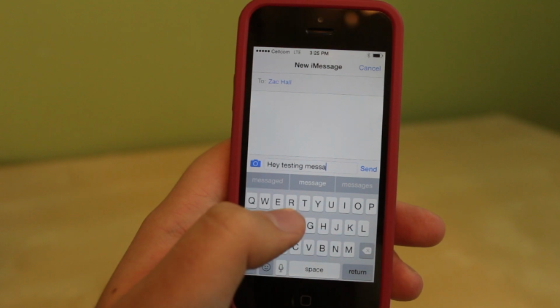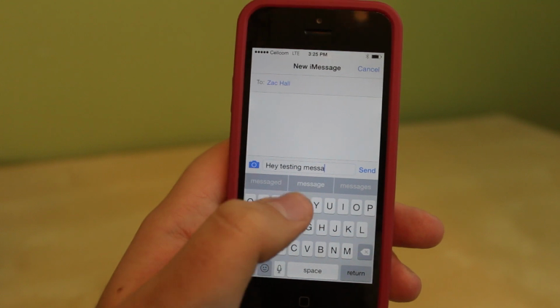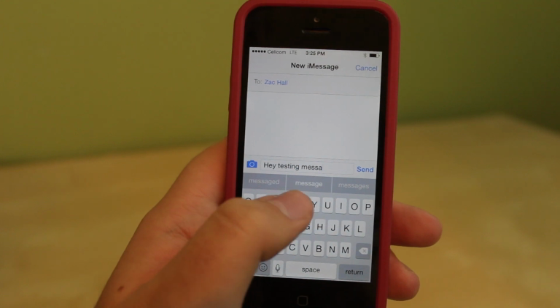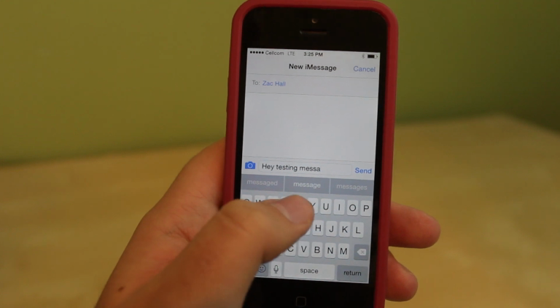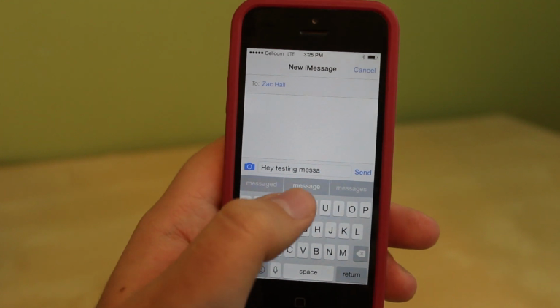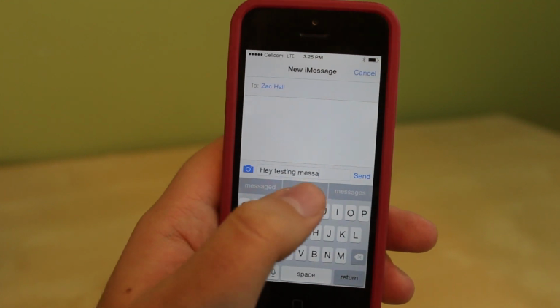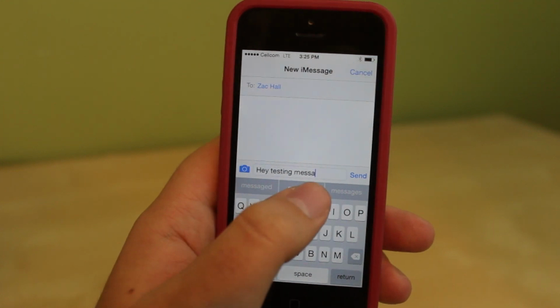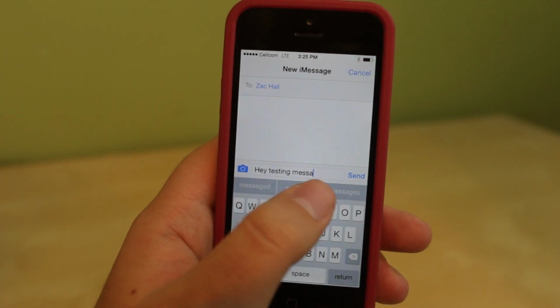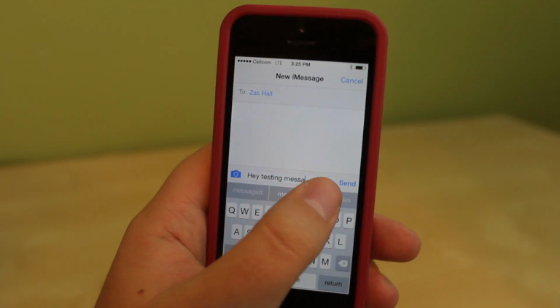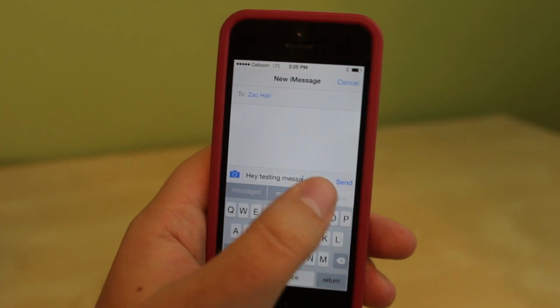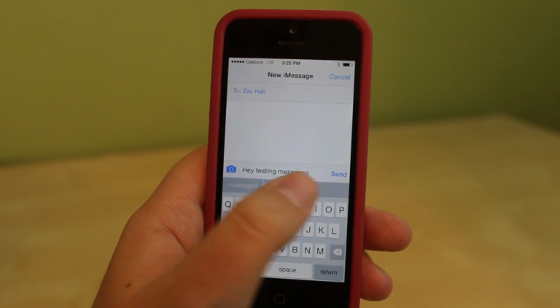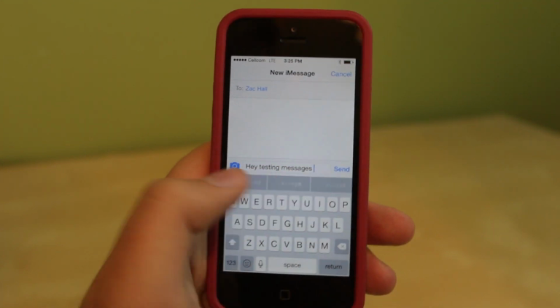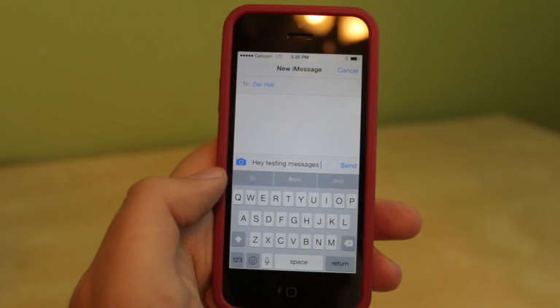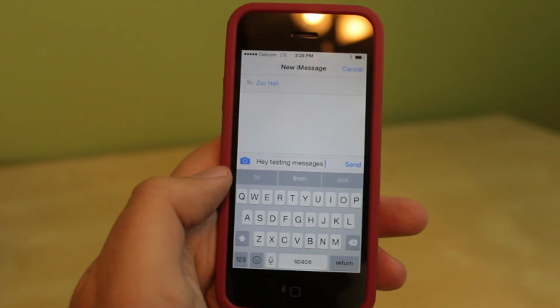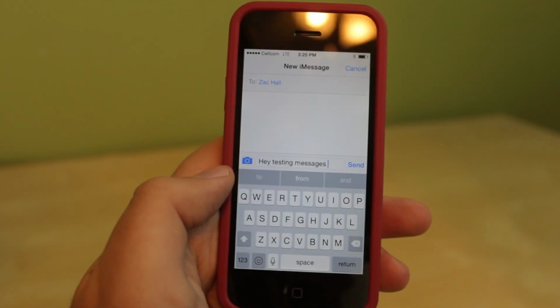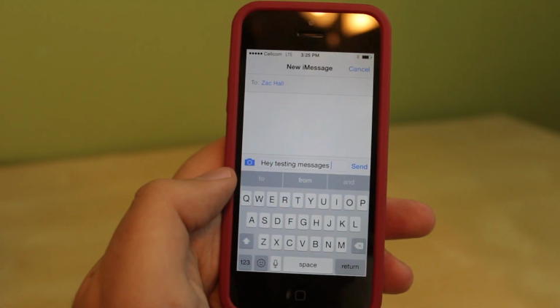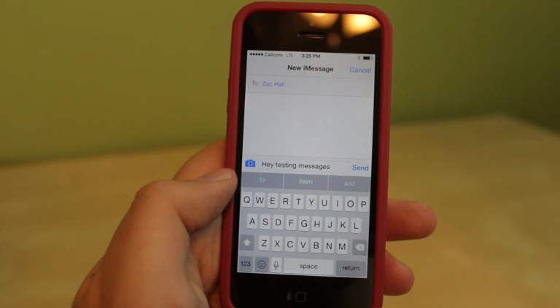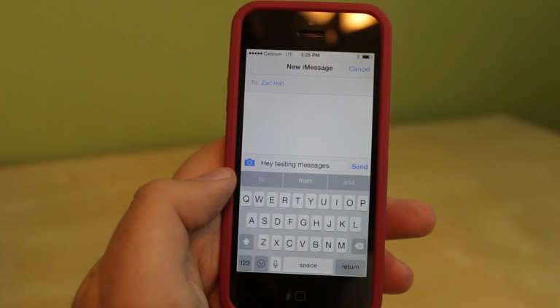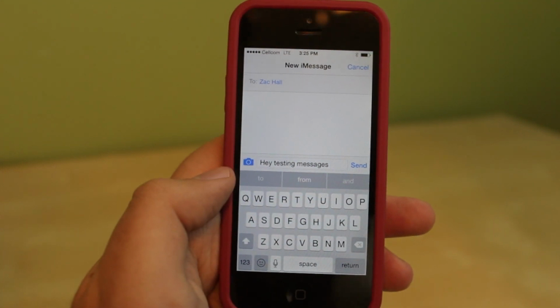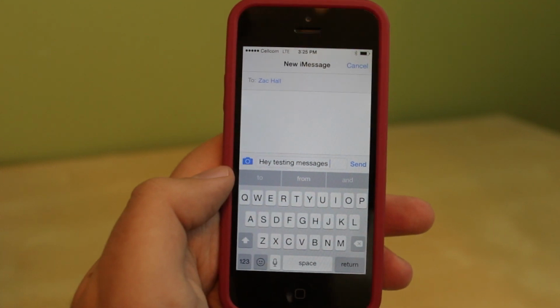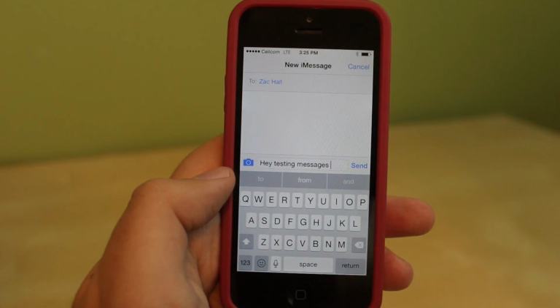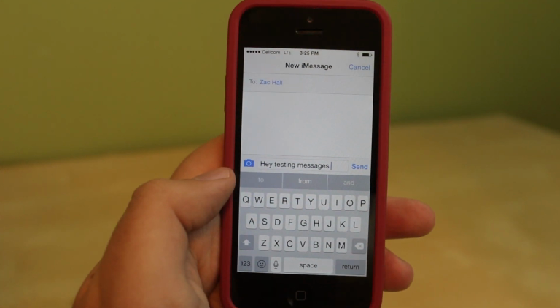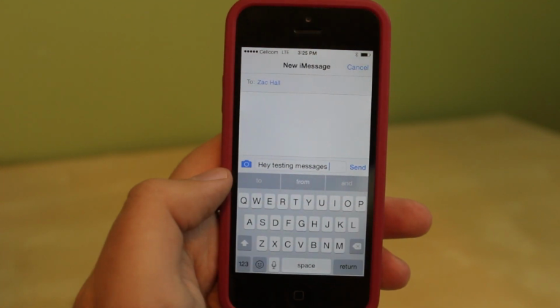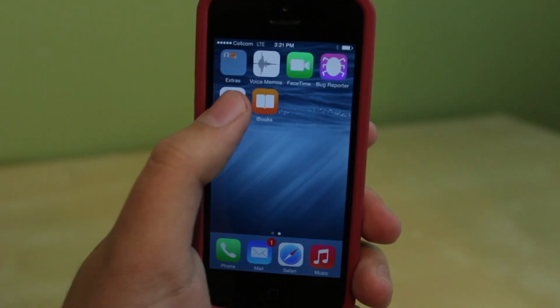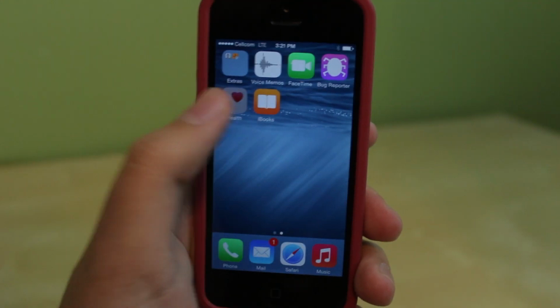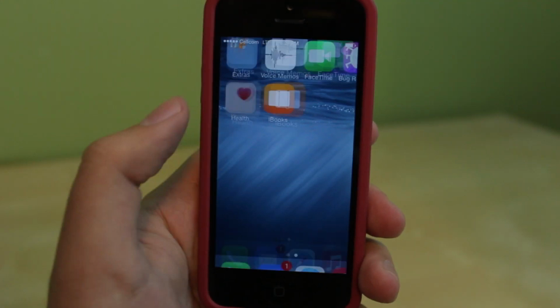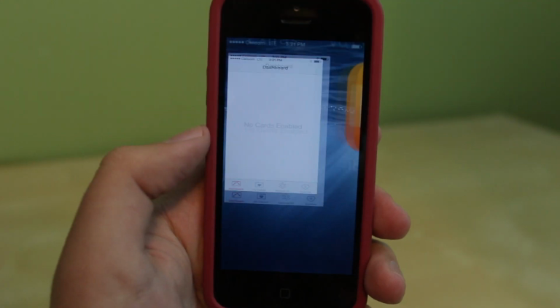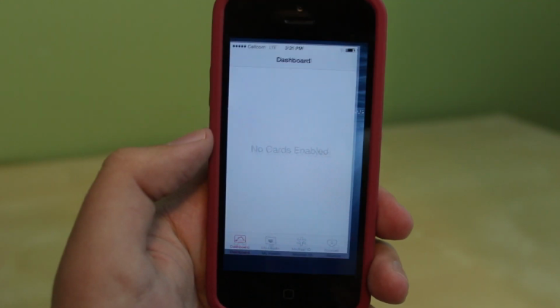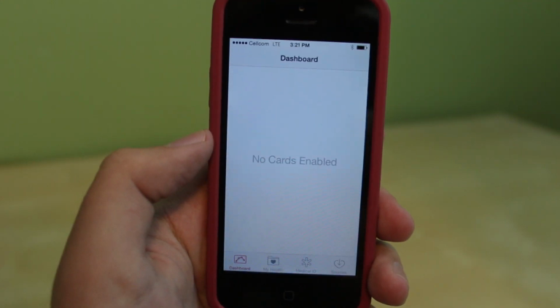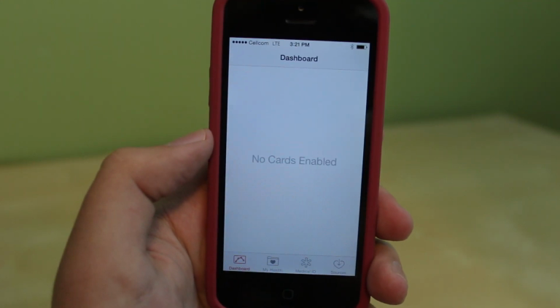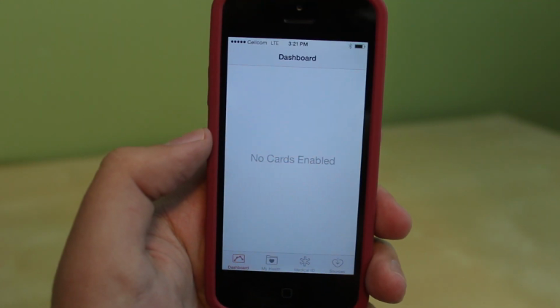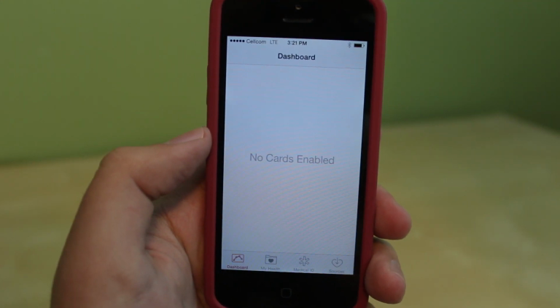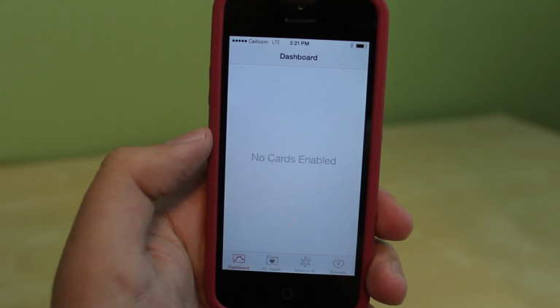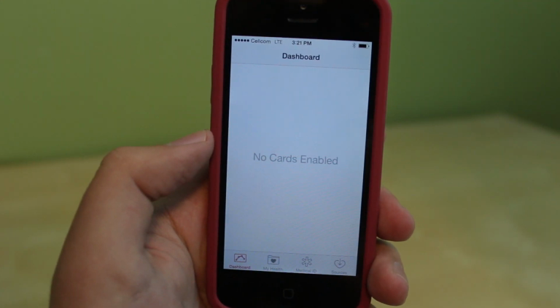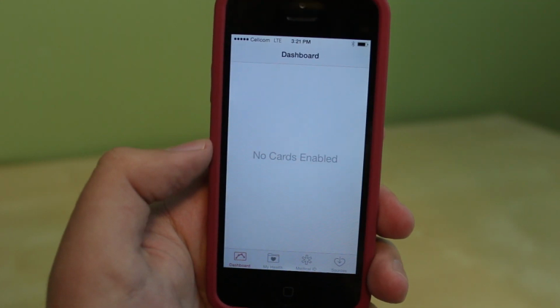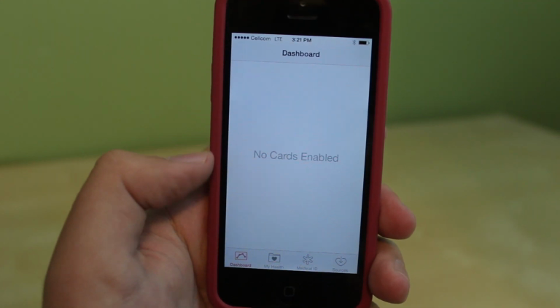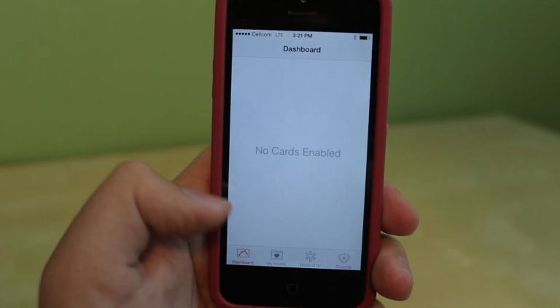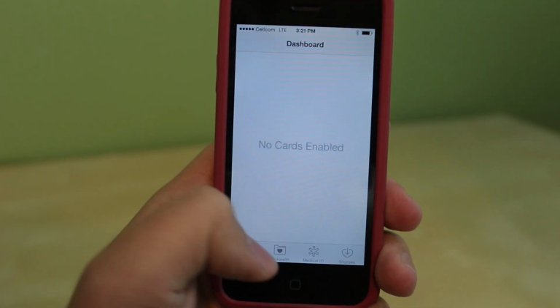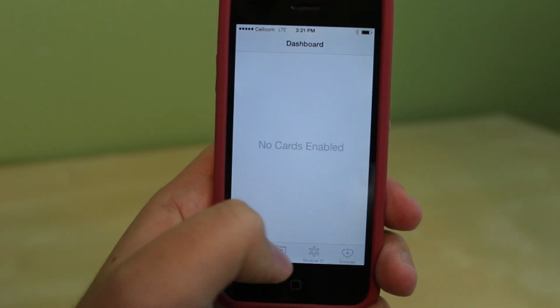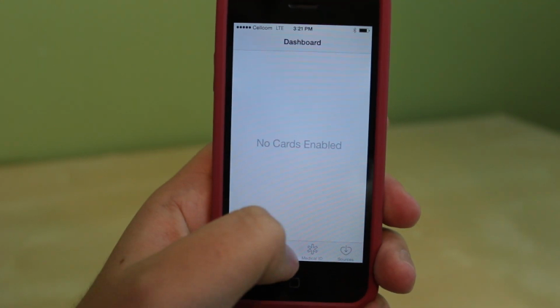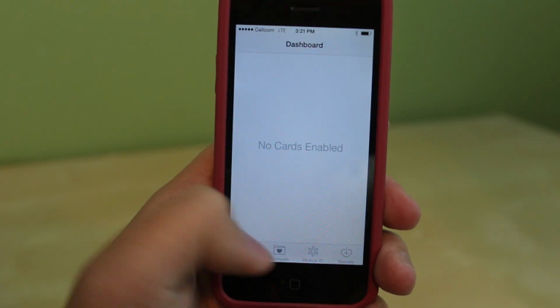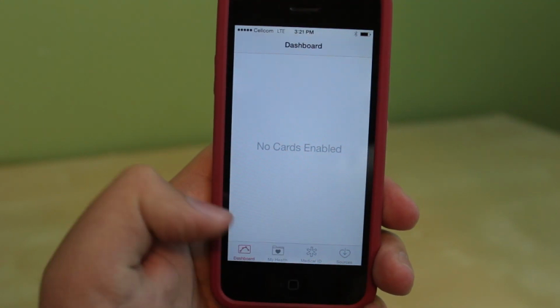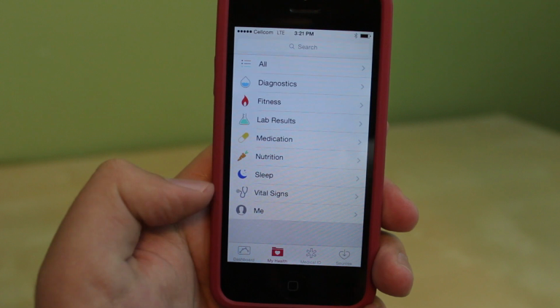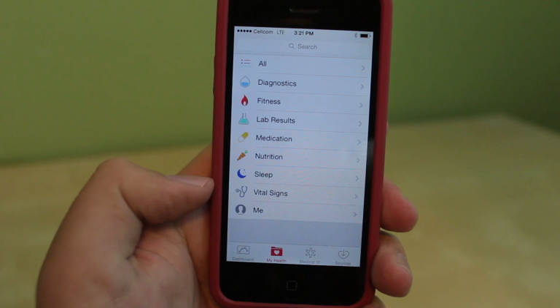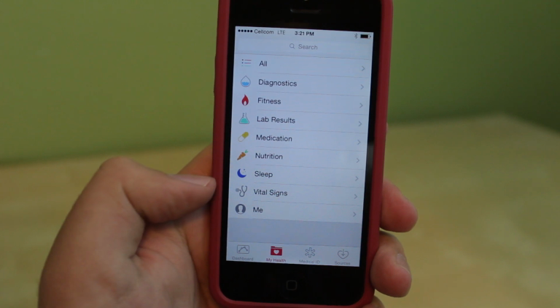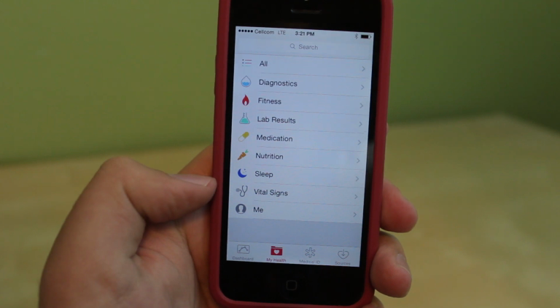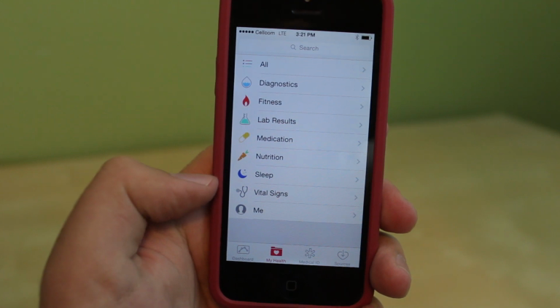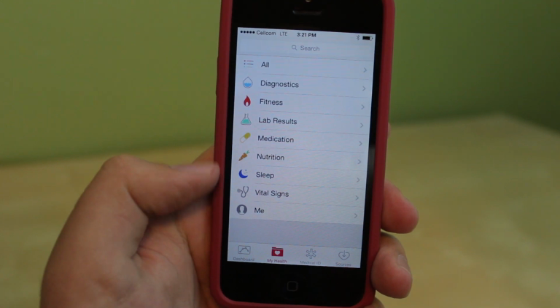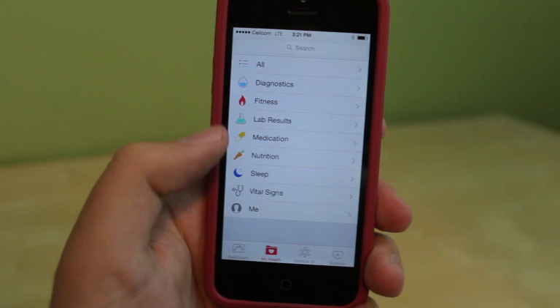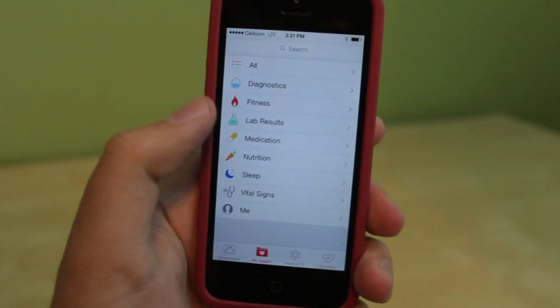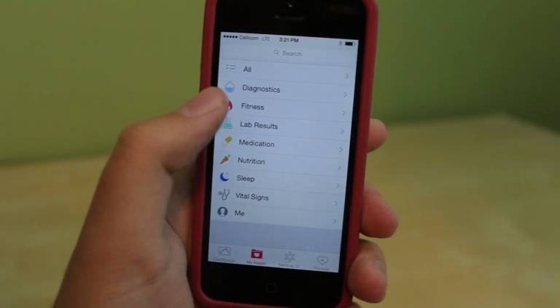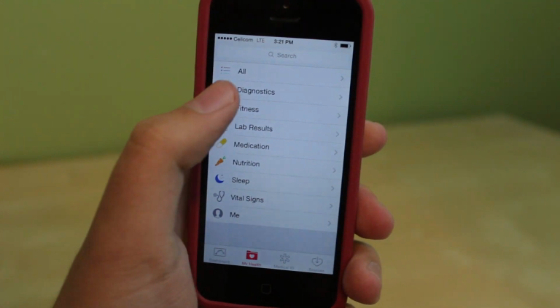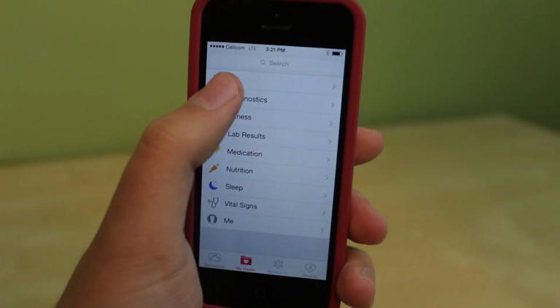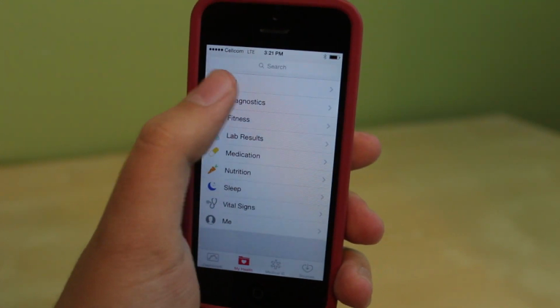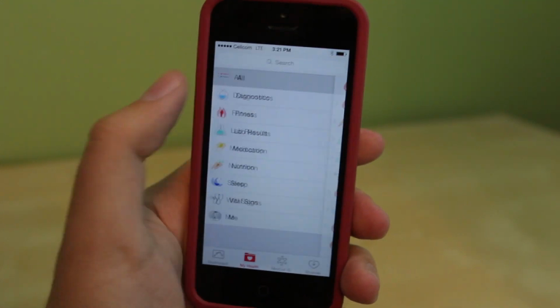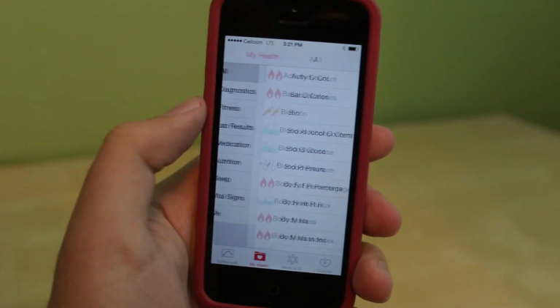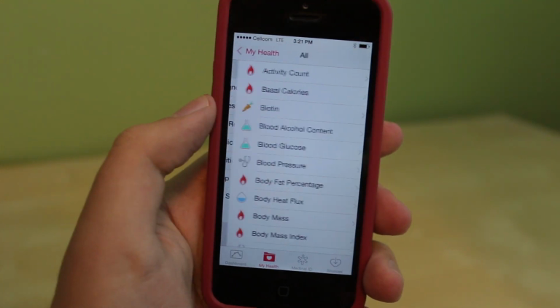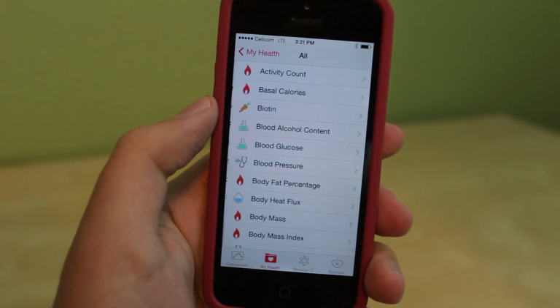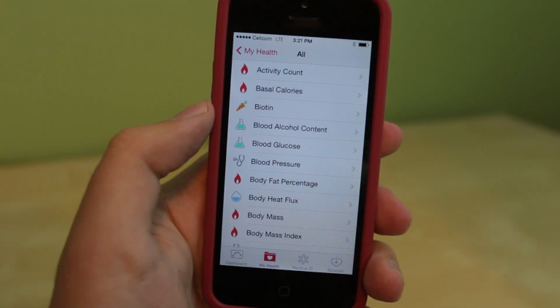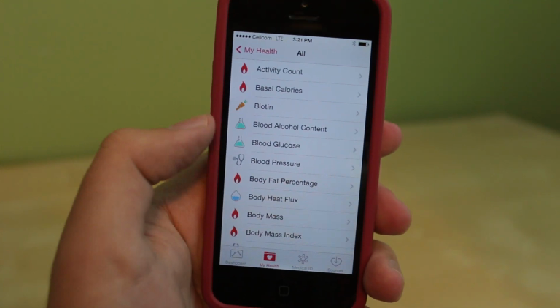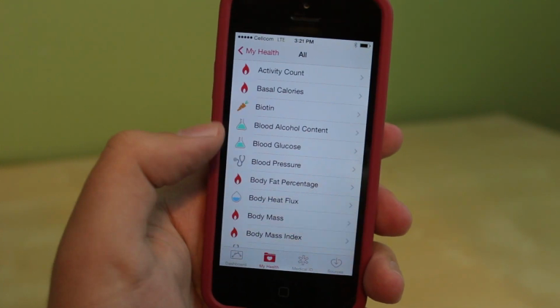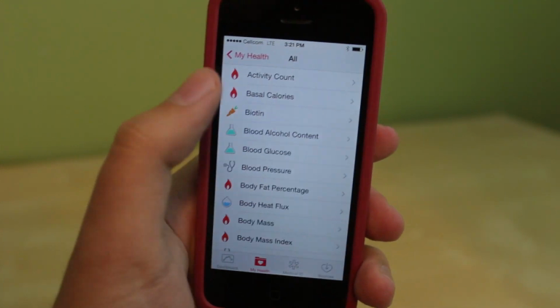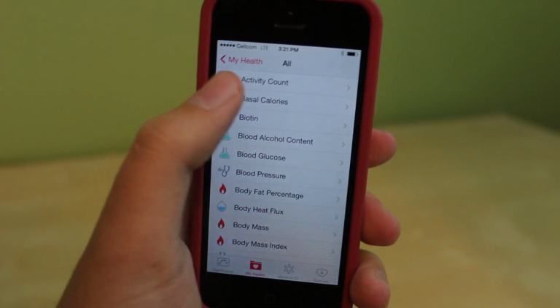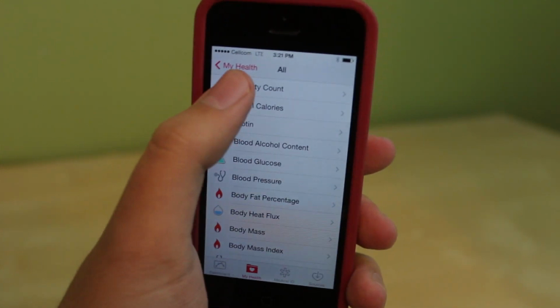Another new initiative from Apple is a new Health app. From one accessible dashboard, you can access a wide variety of health information.